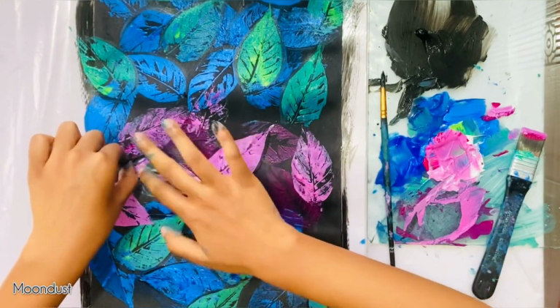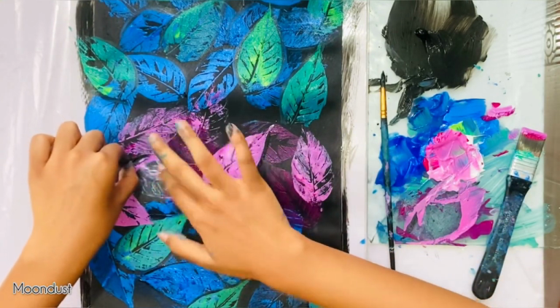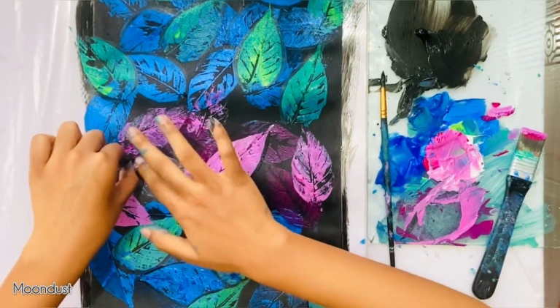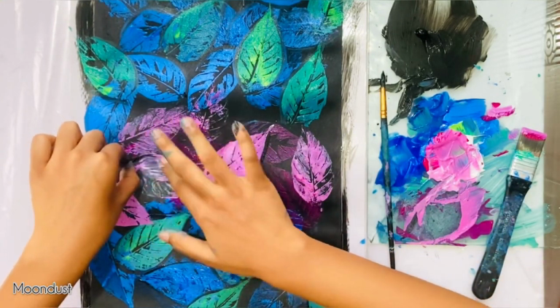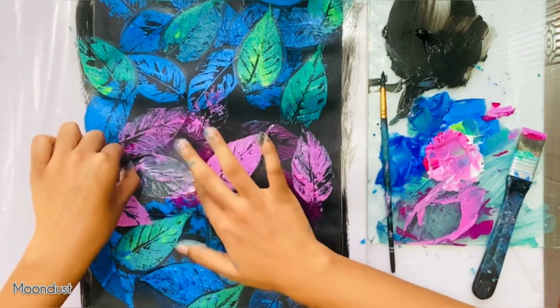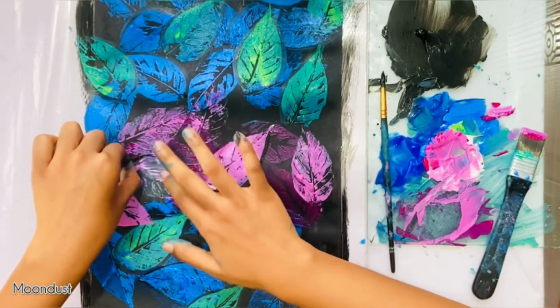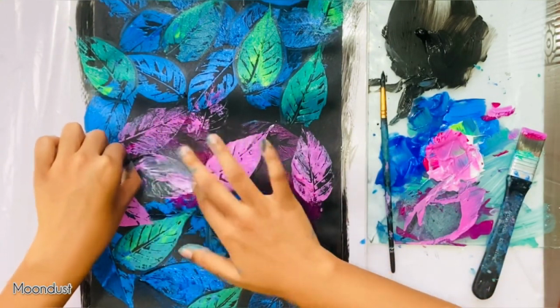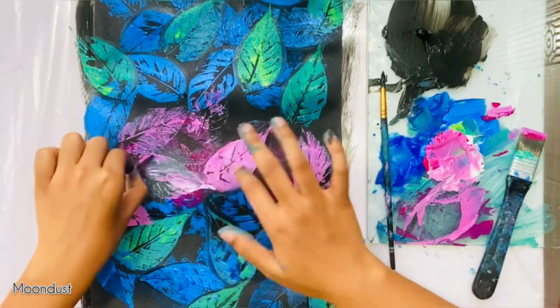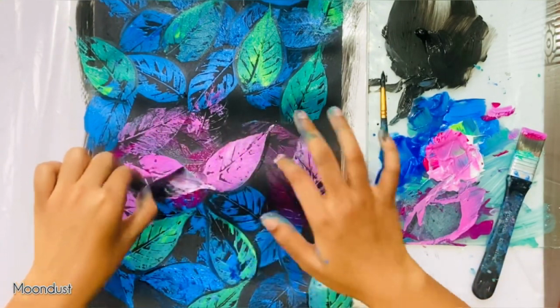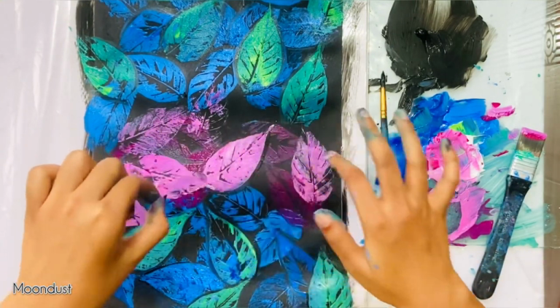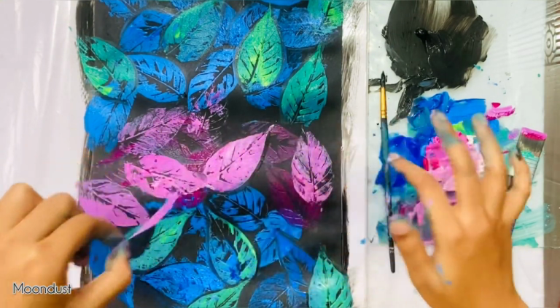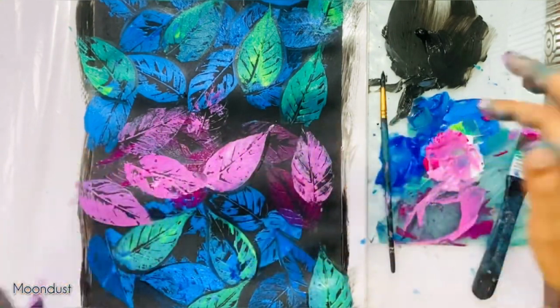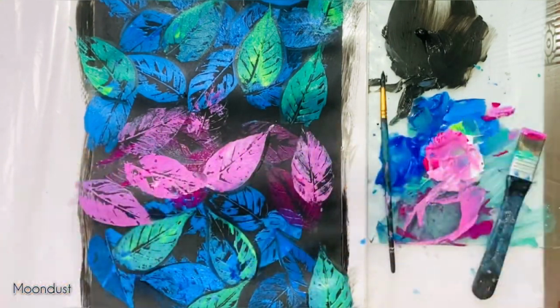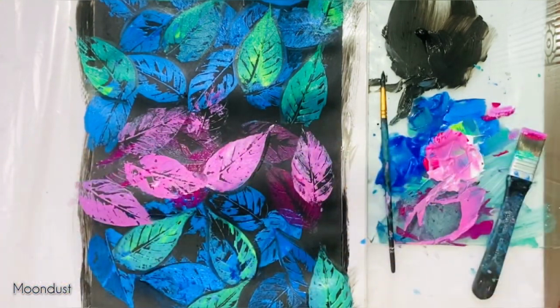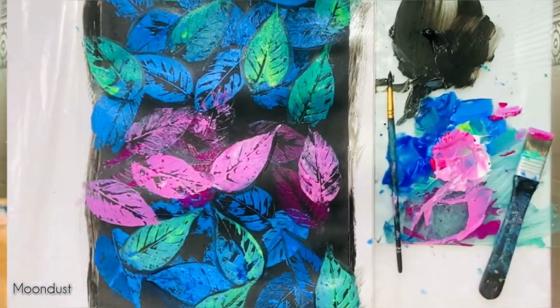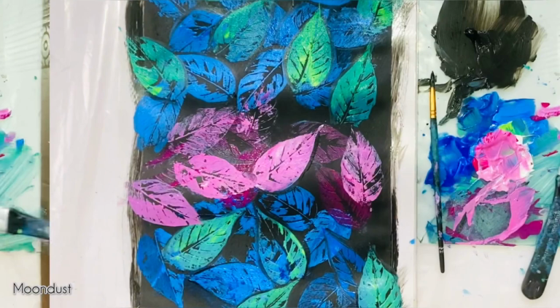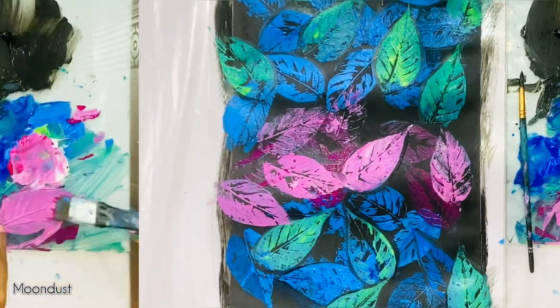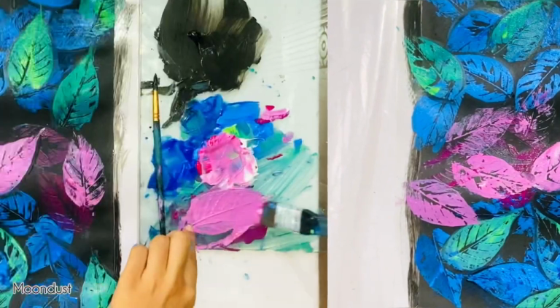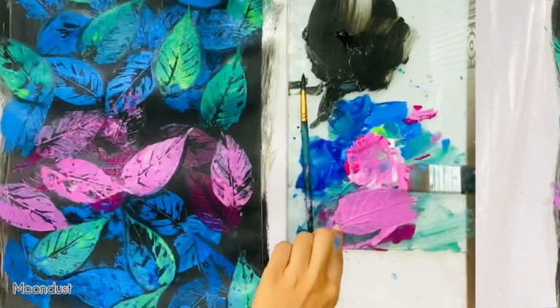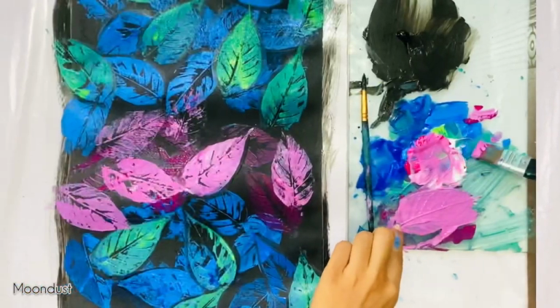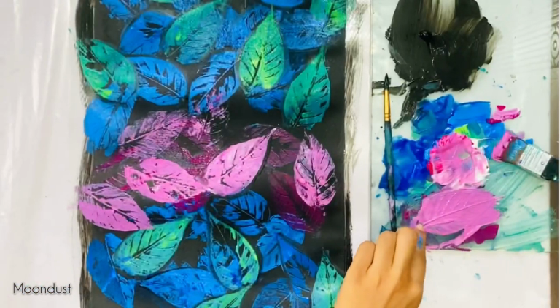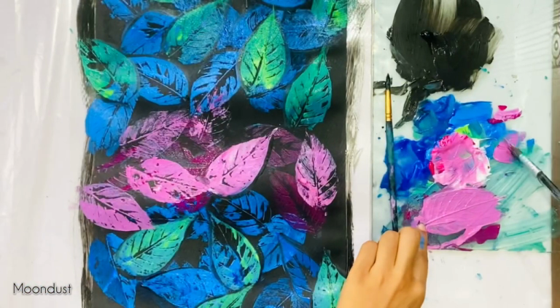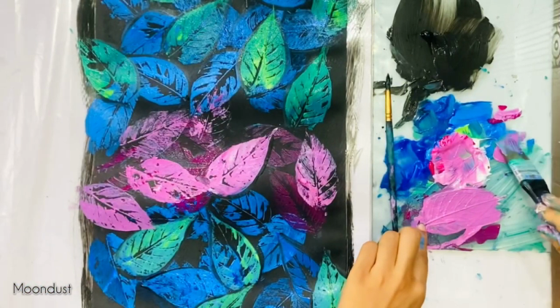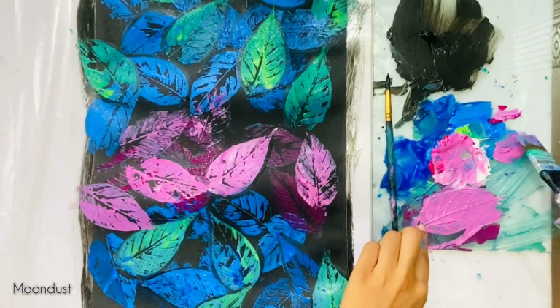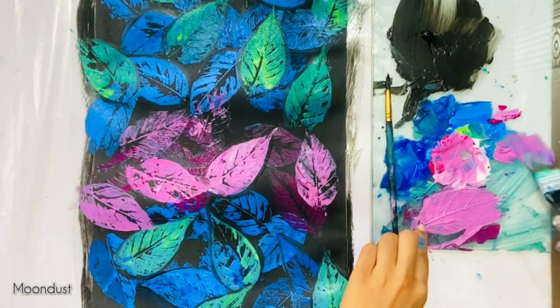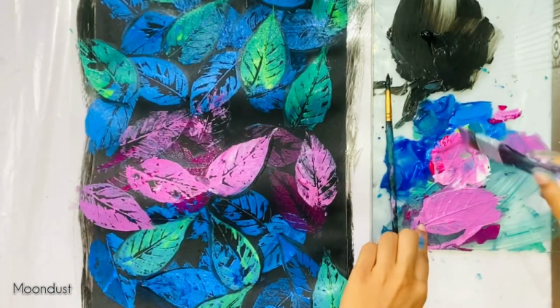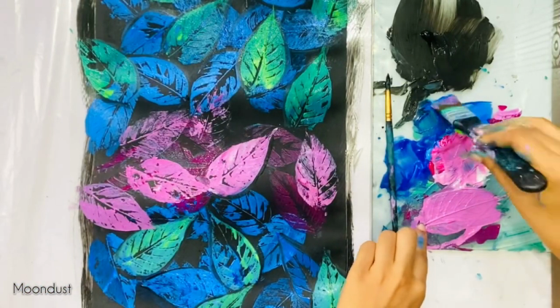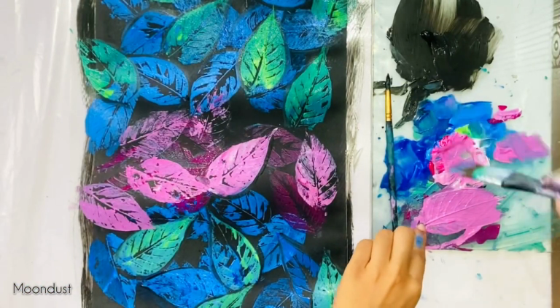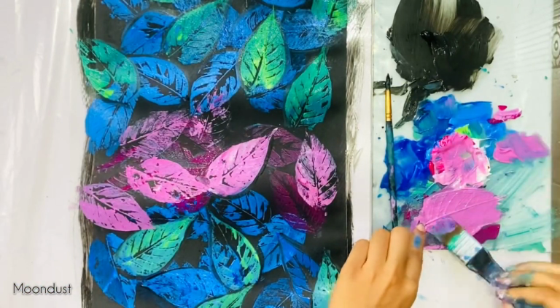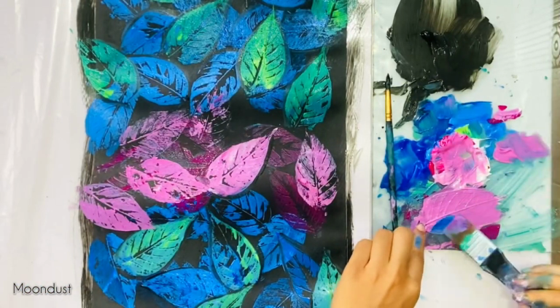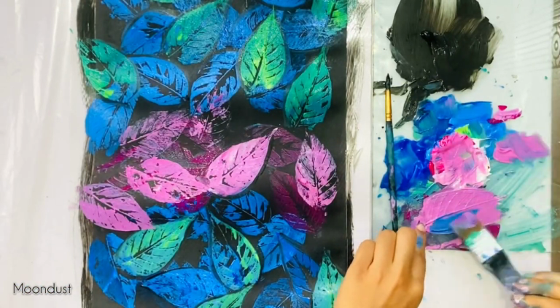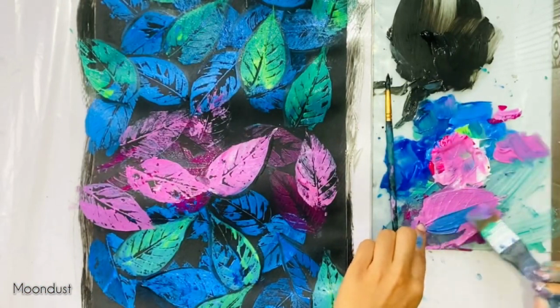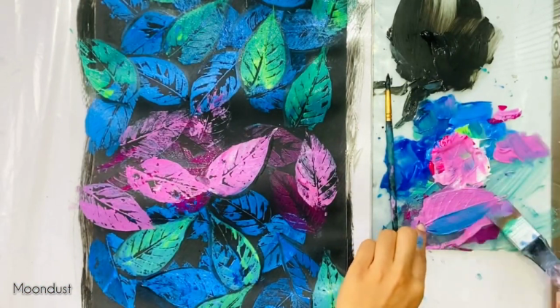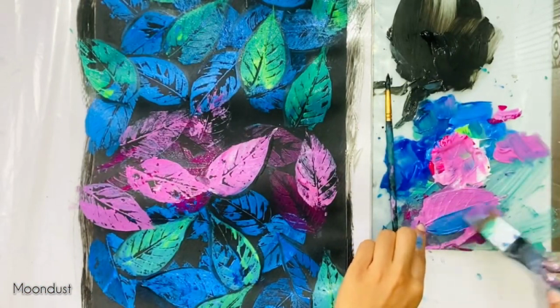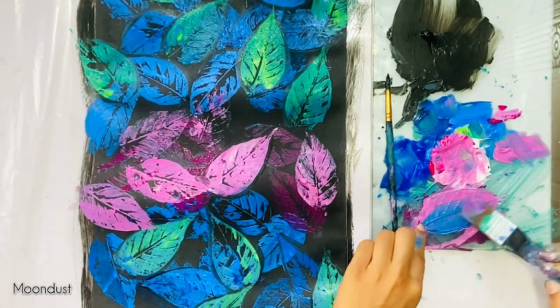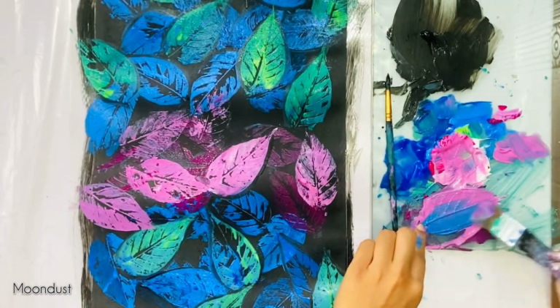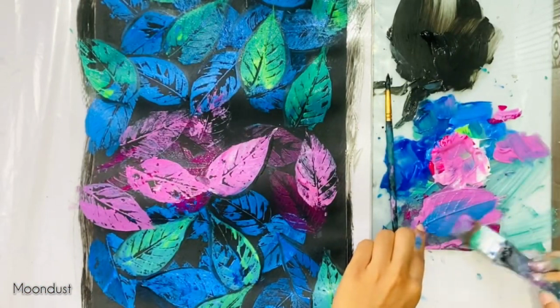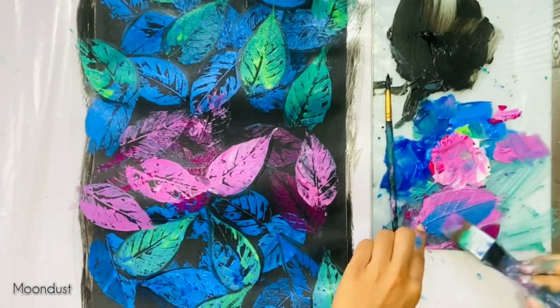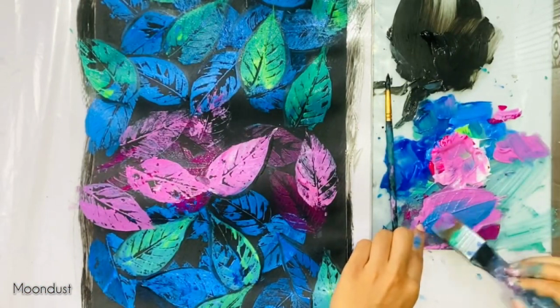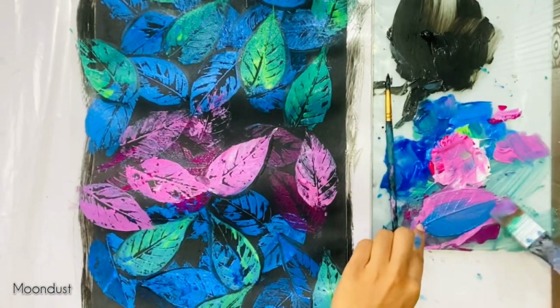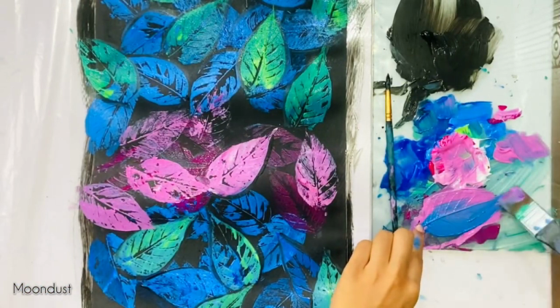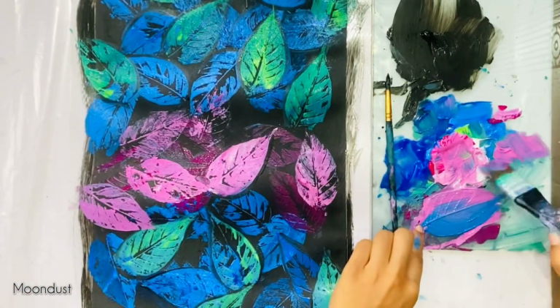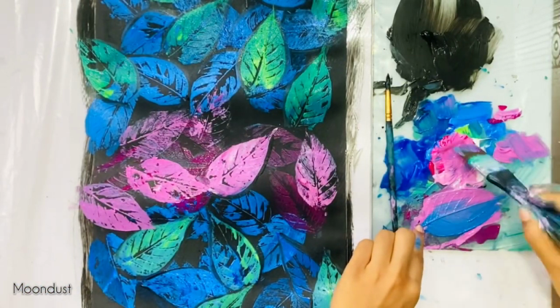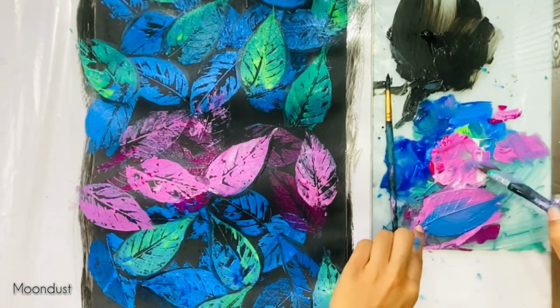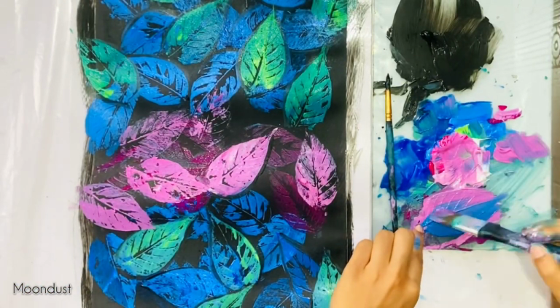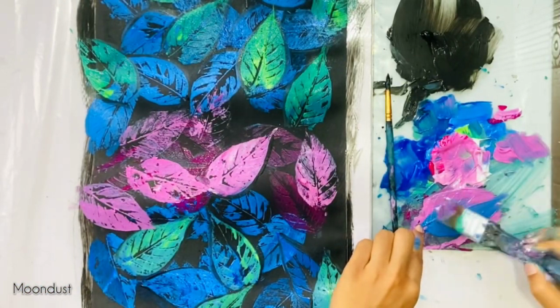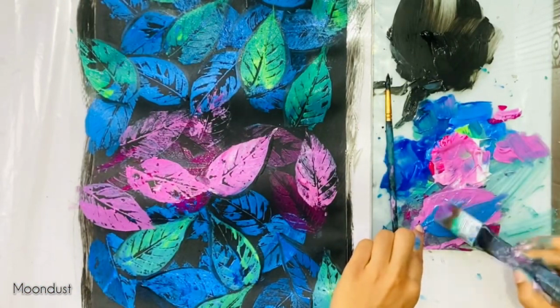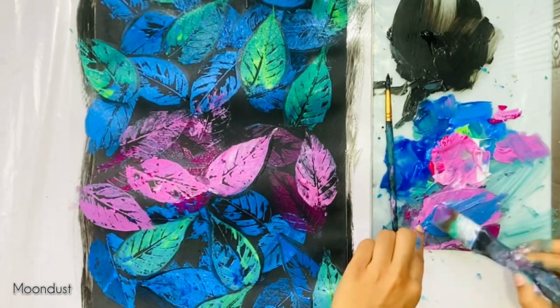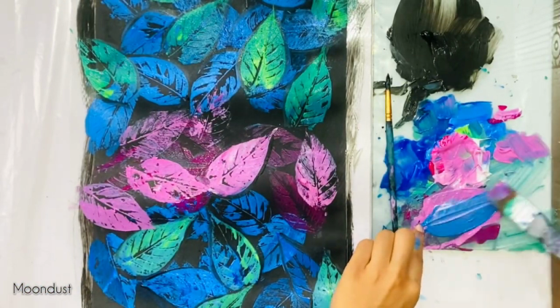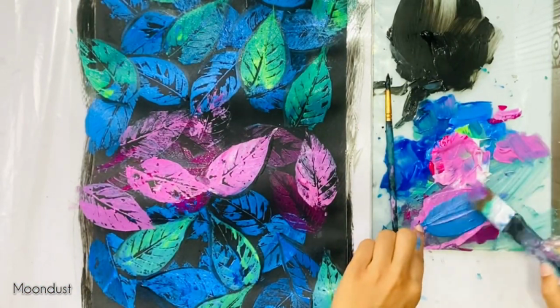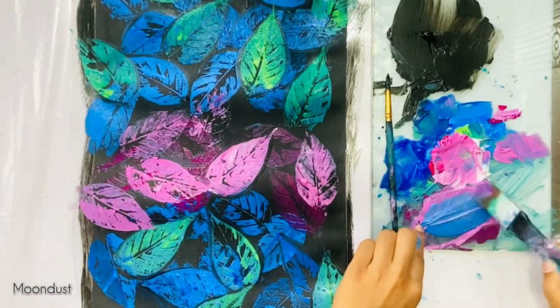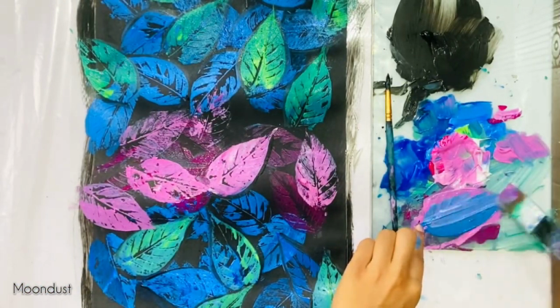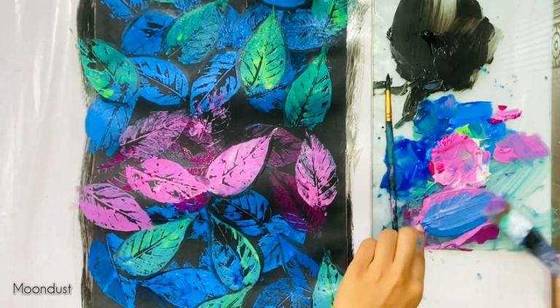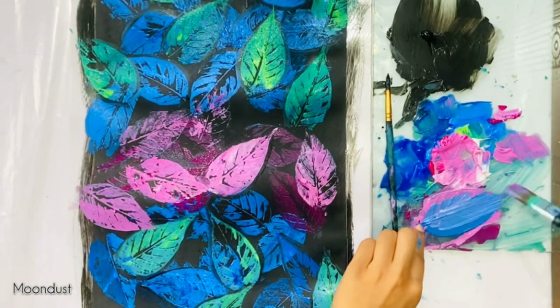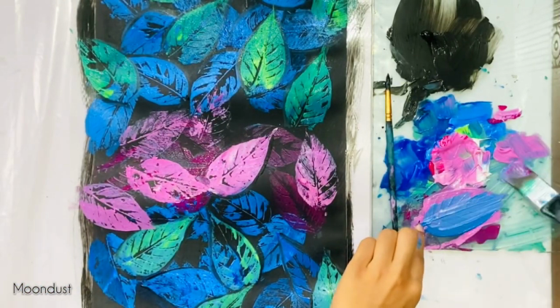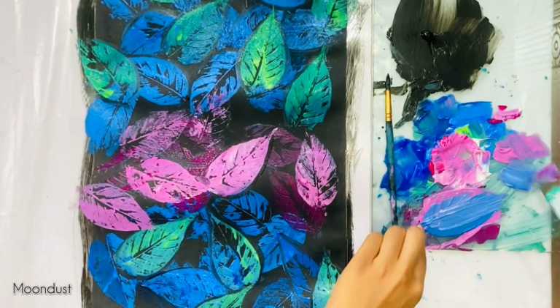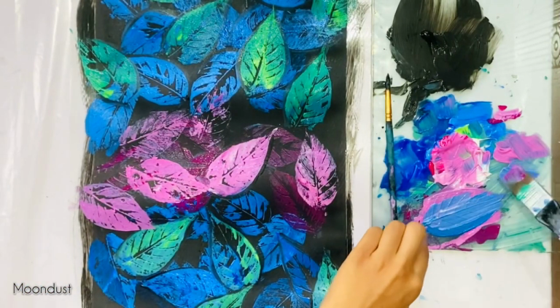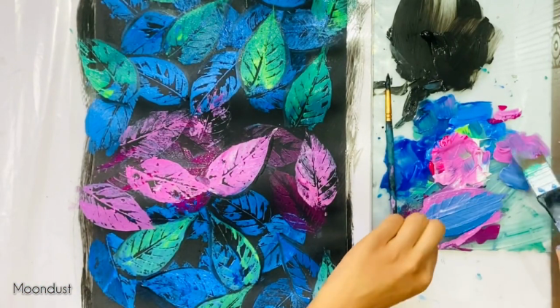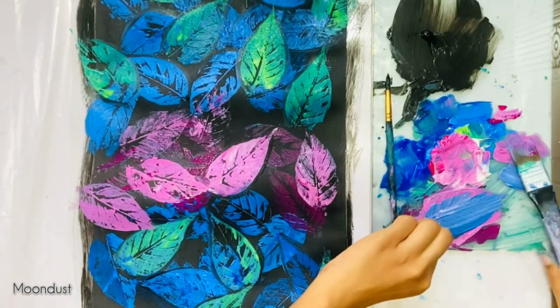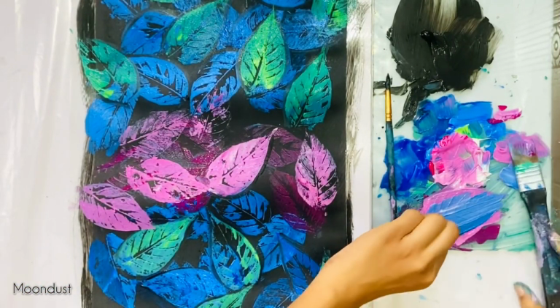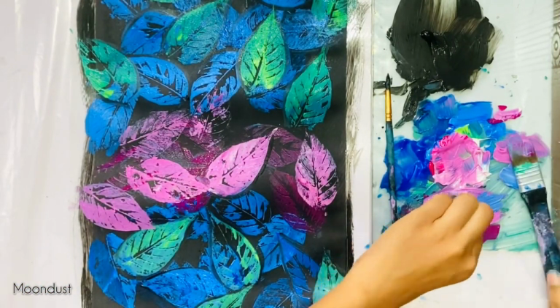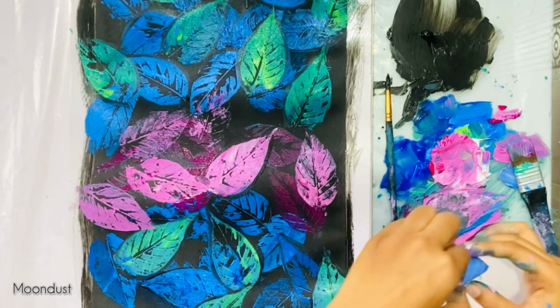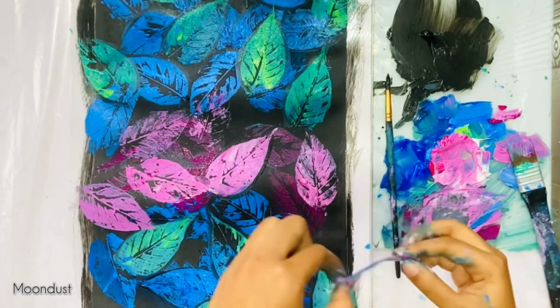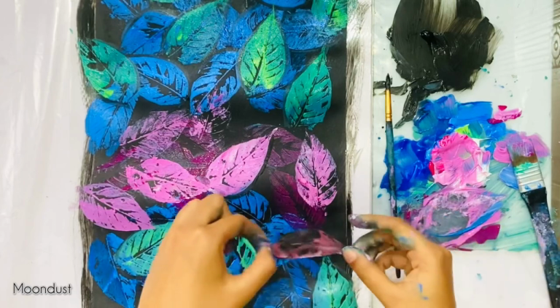It's time to add some black color. Also add some leftover cobalt blue with a mixed color to get a lighter shade like this.